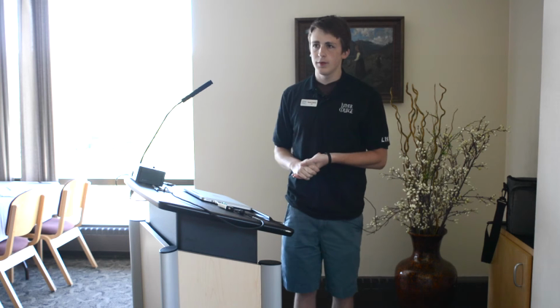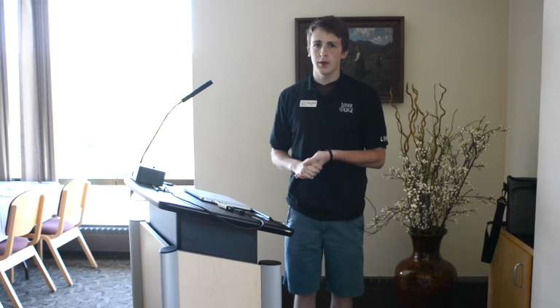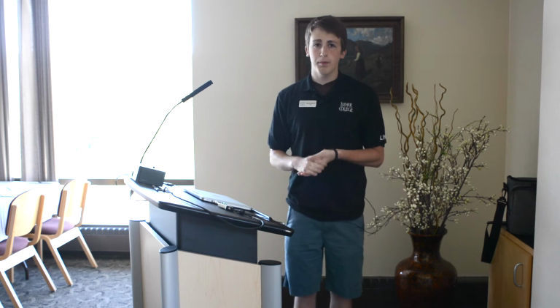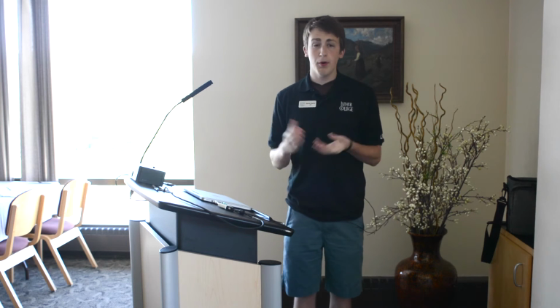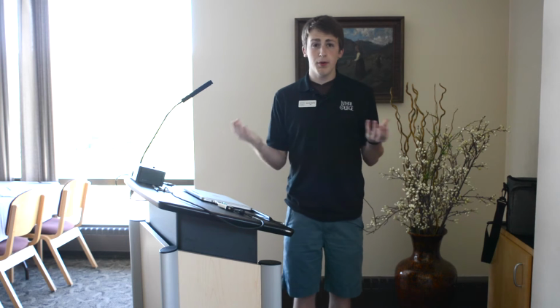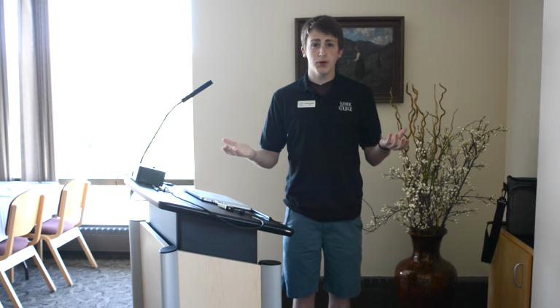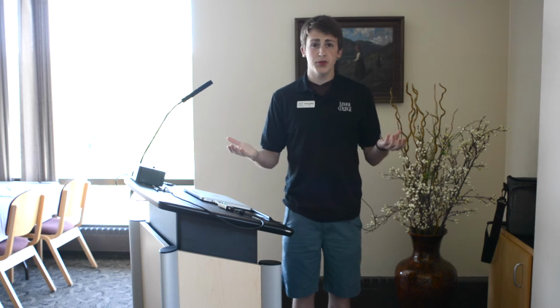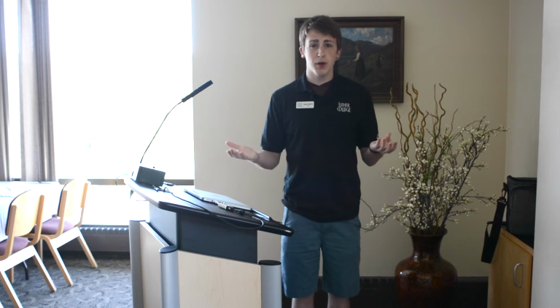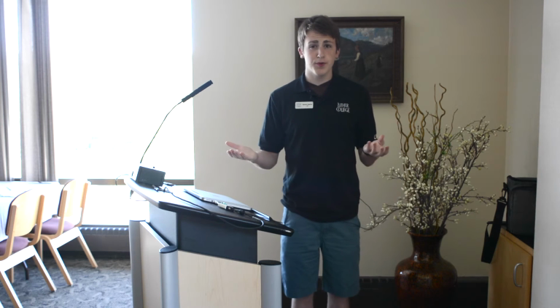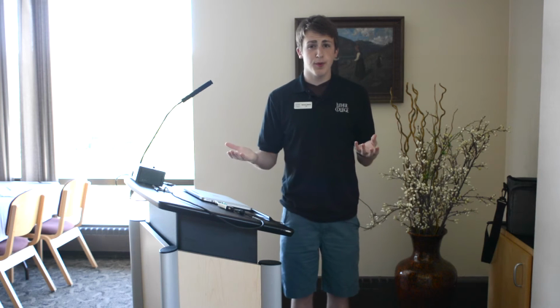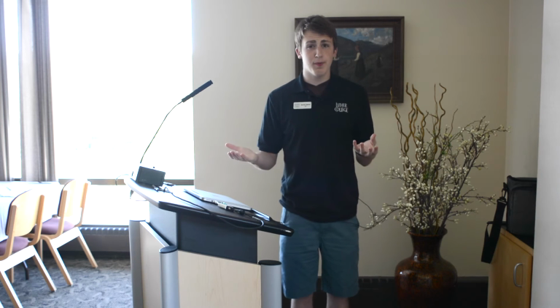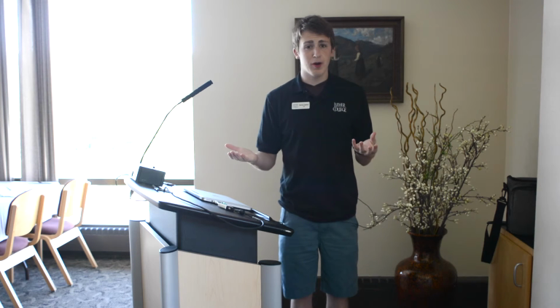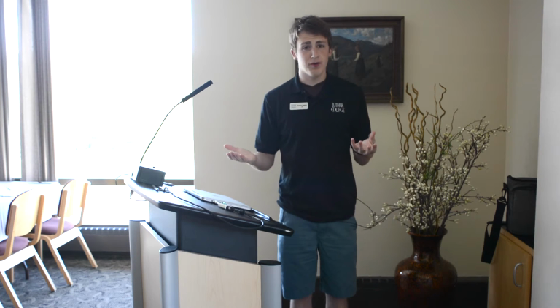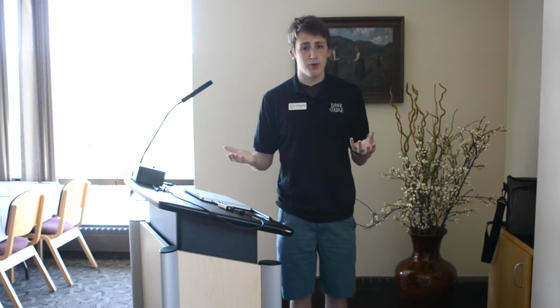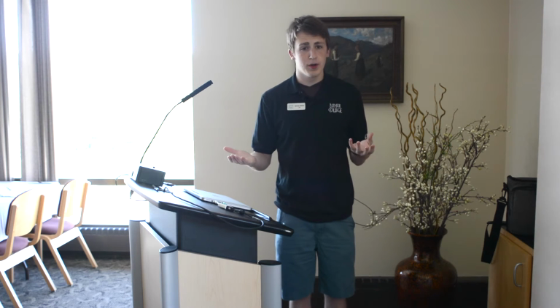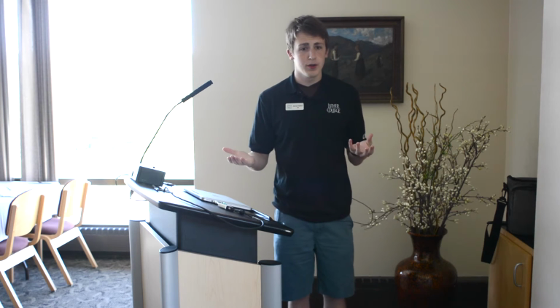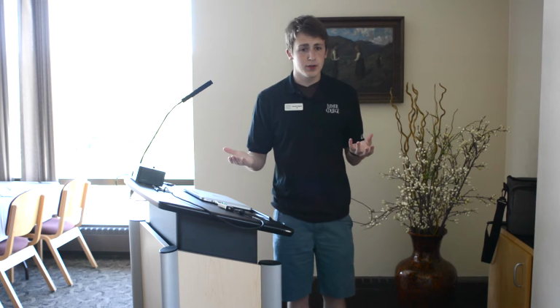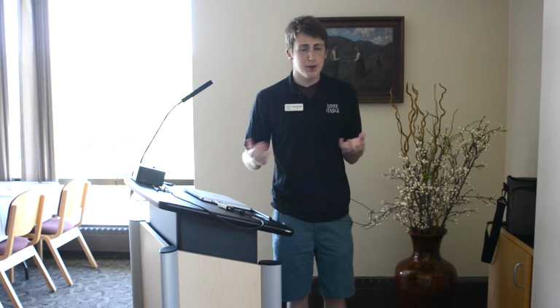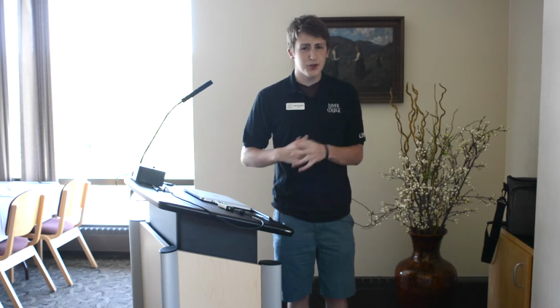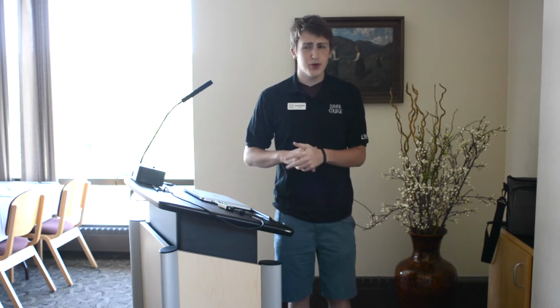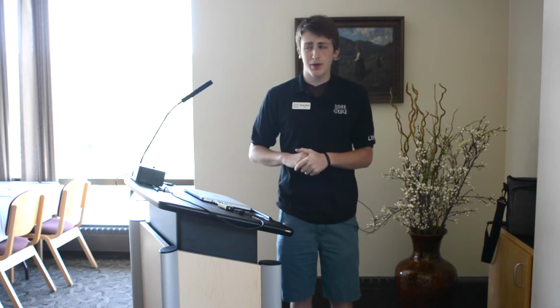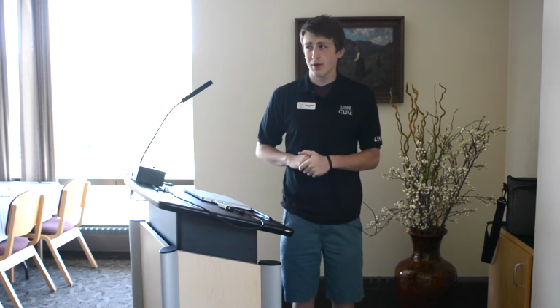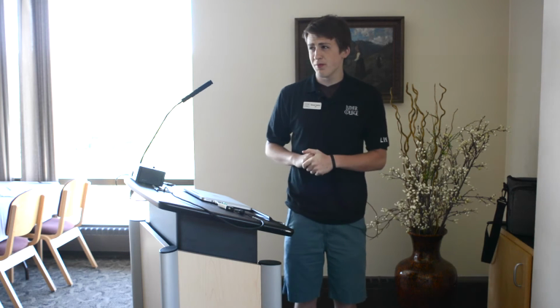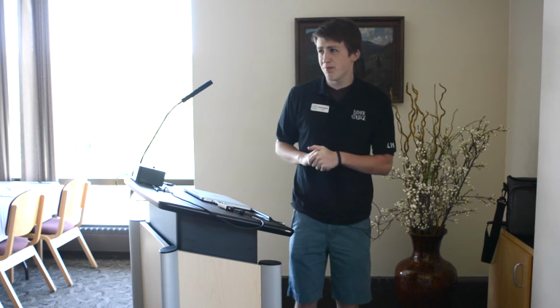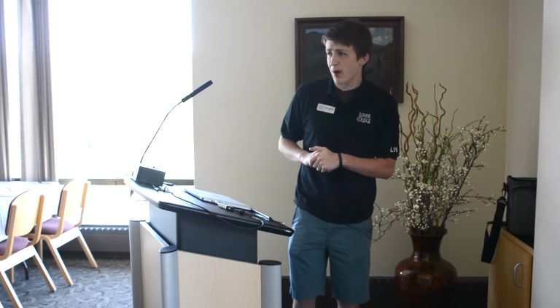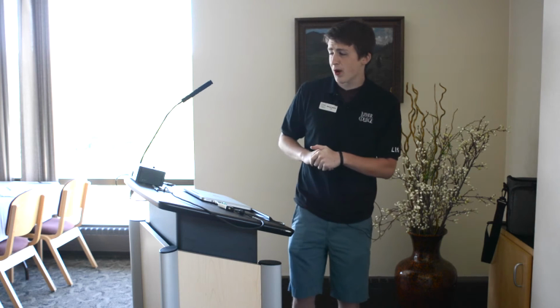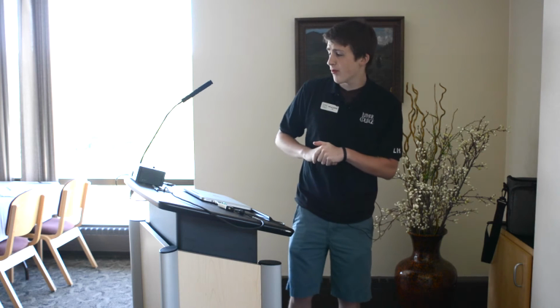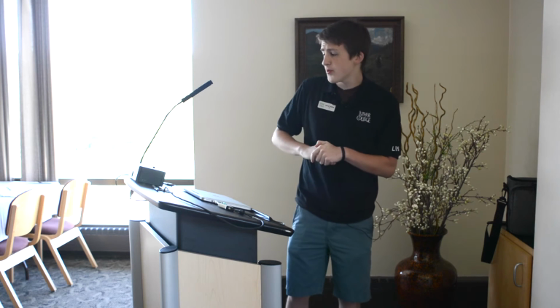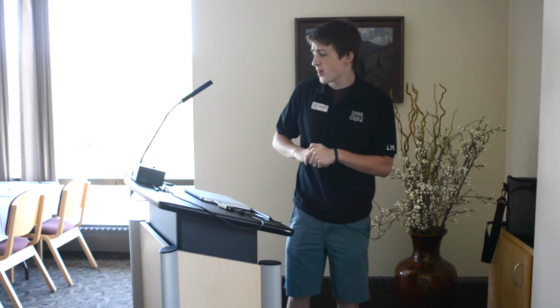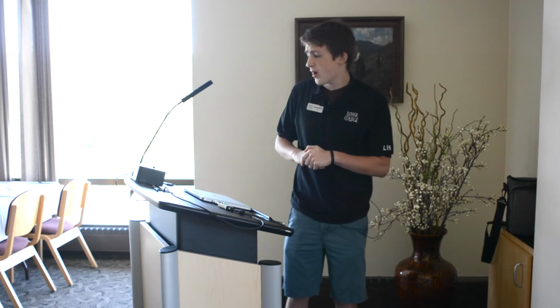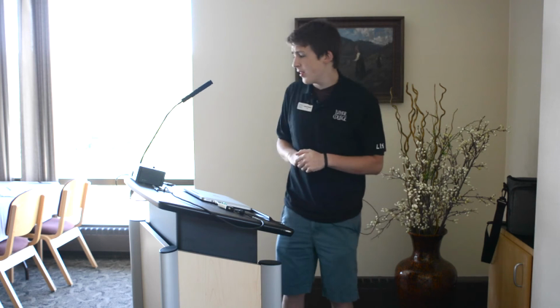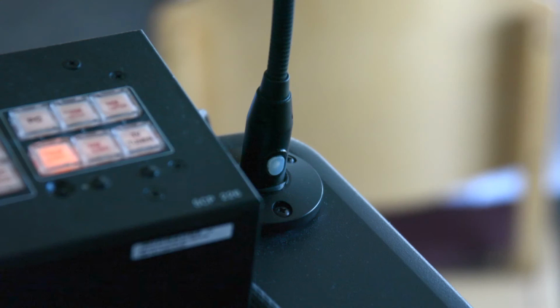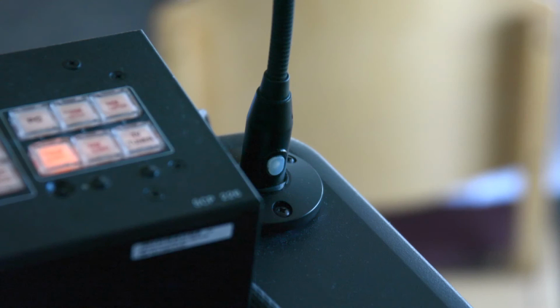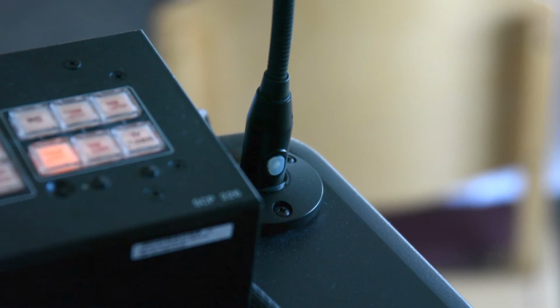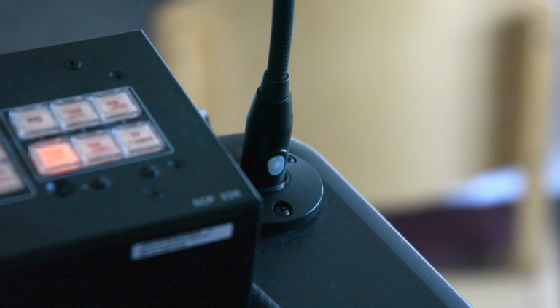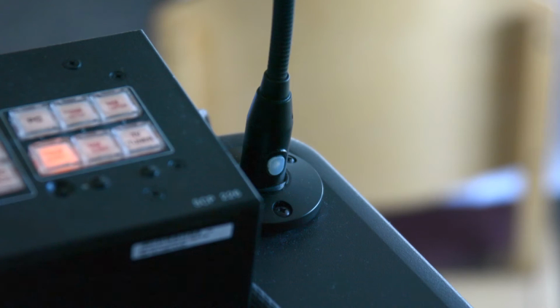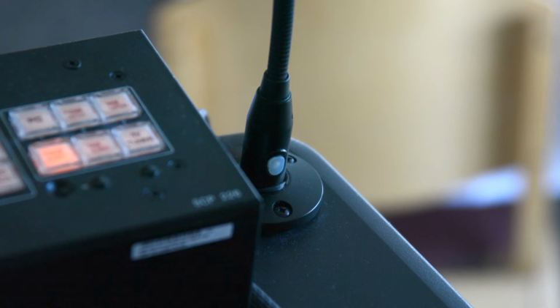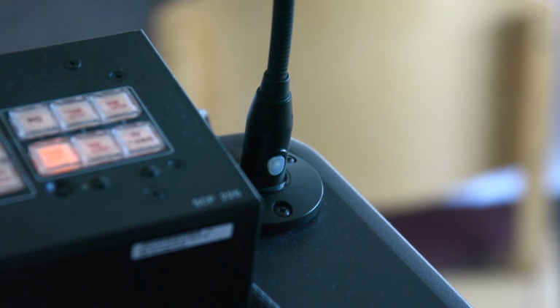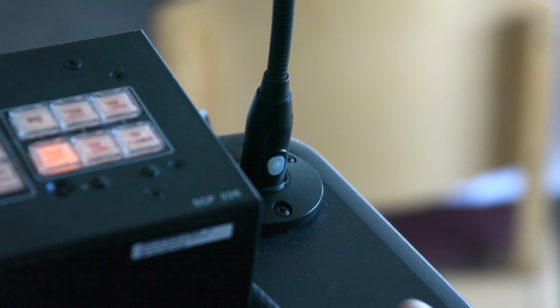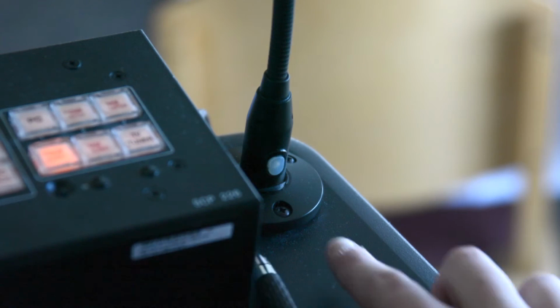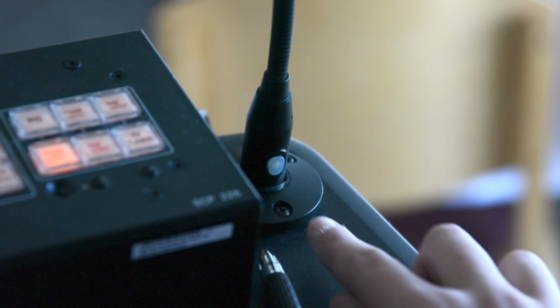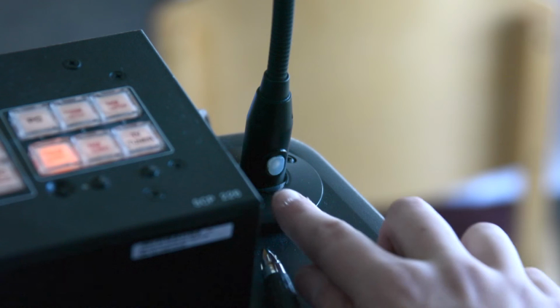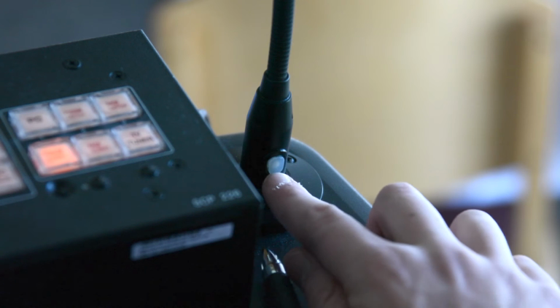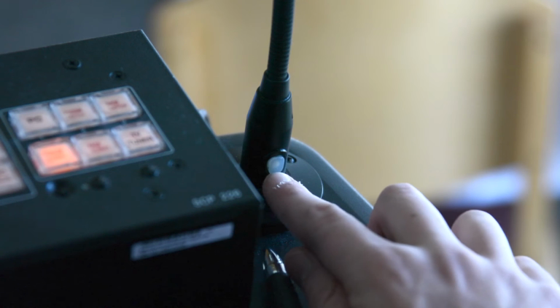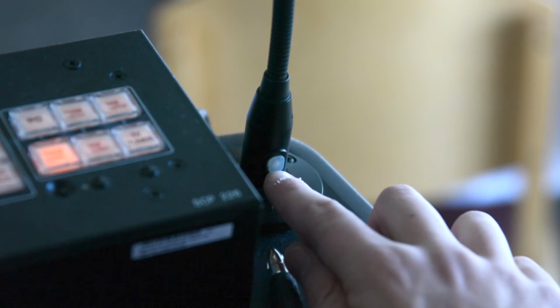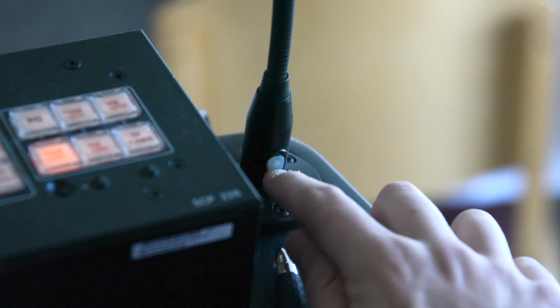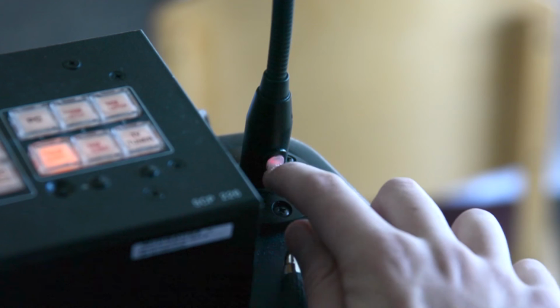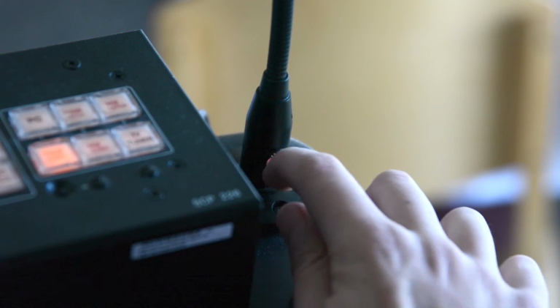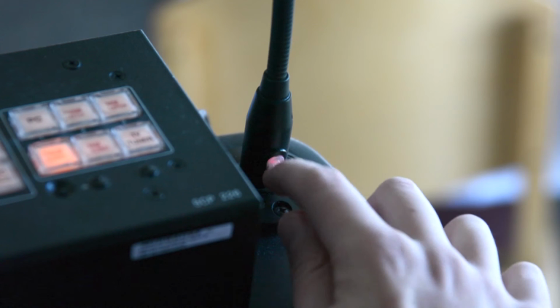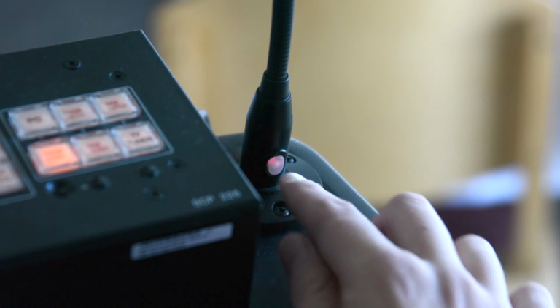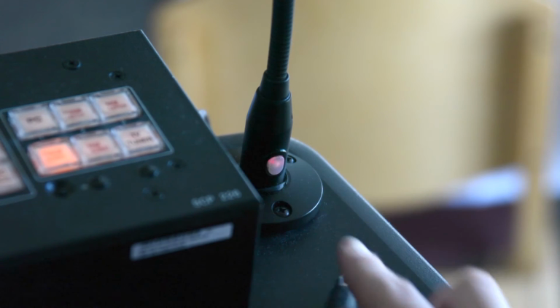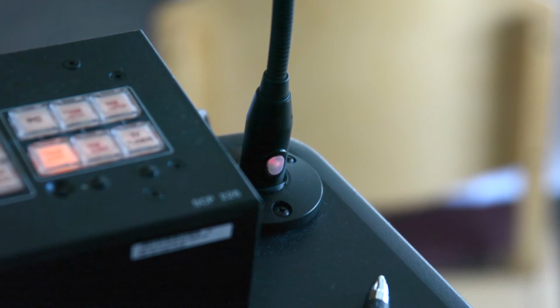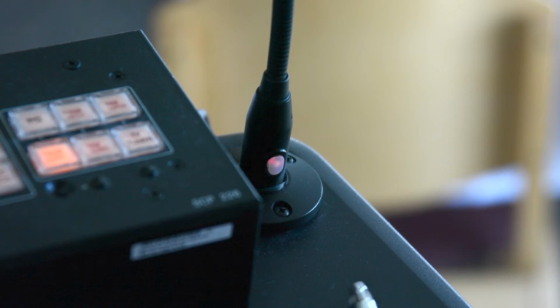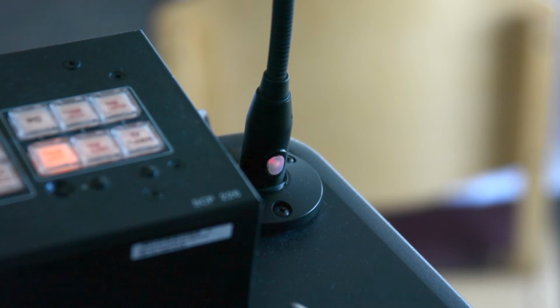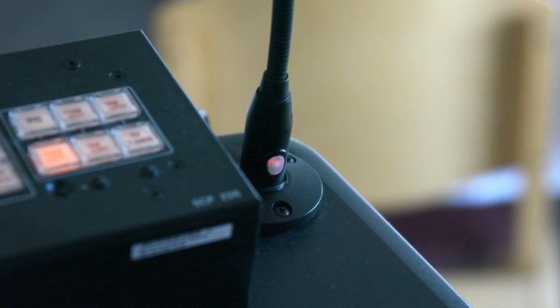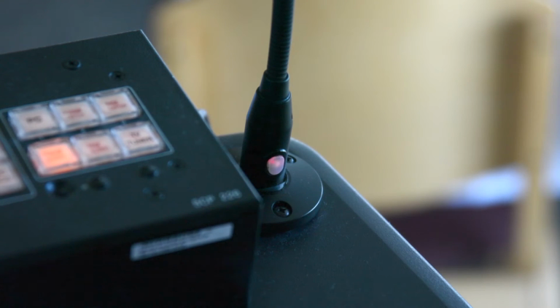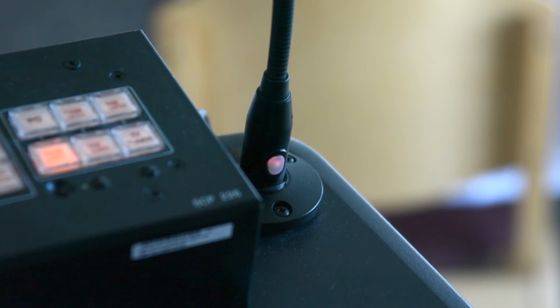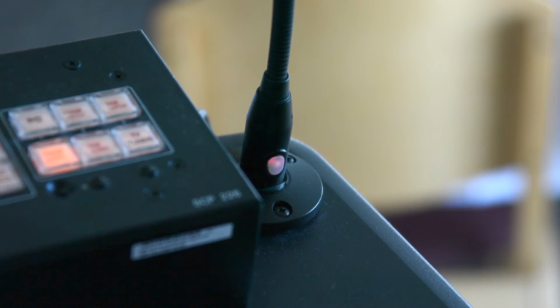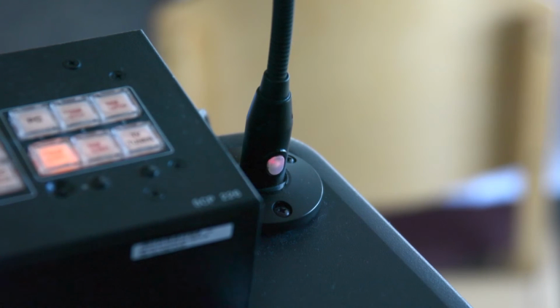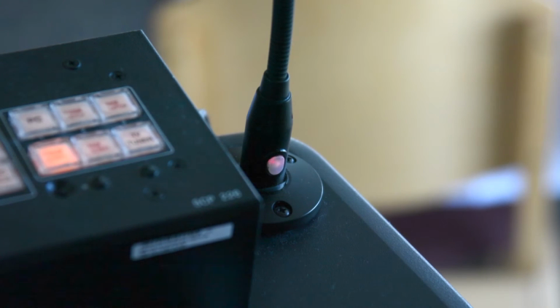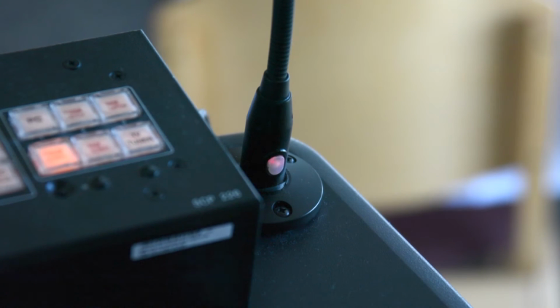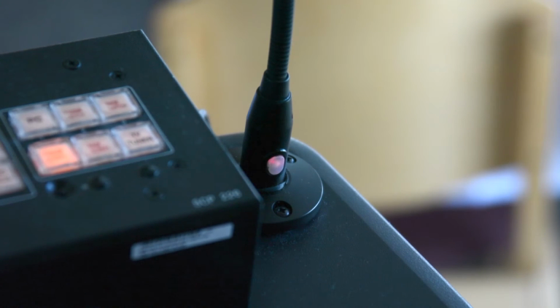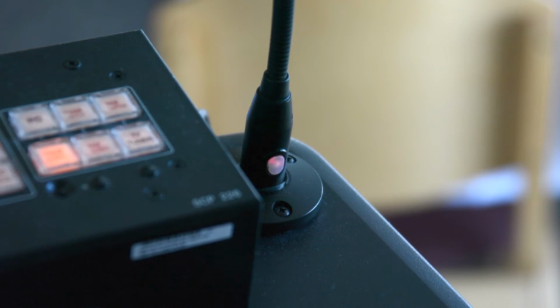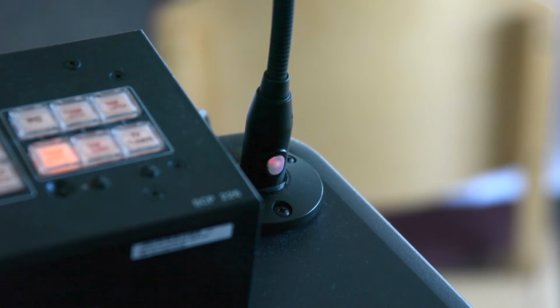The podium also comes with a microphone. To make sure that the microphone is on, hold down the button on the microphone and it should illuminate red when it's turned on.